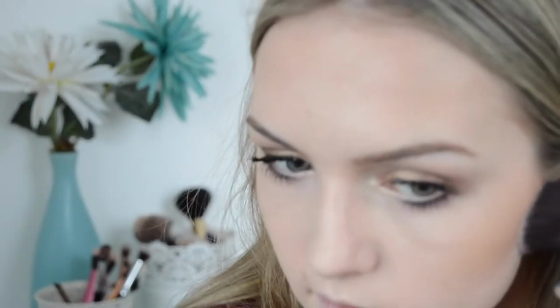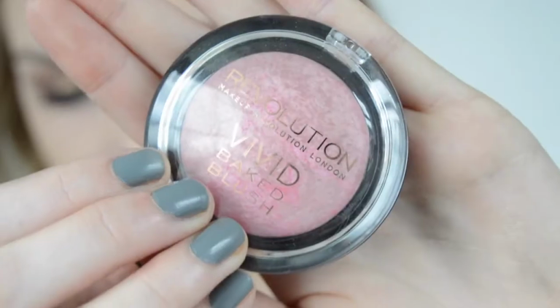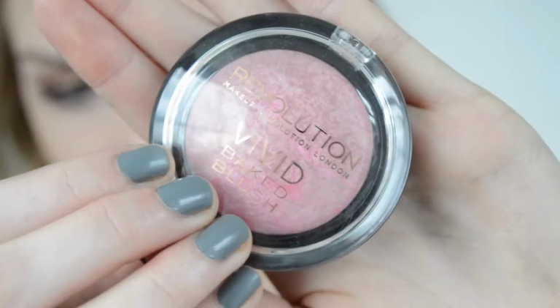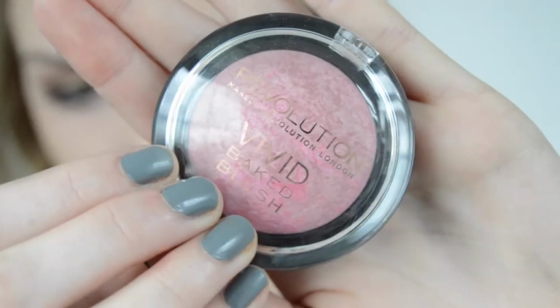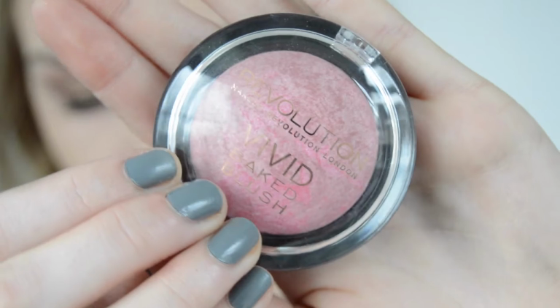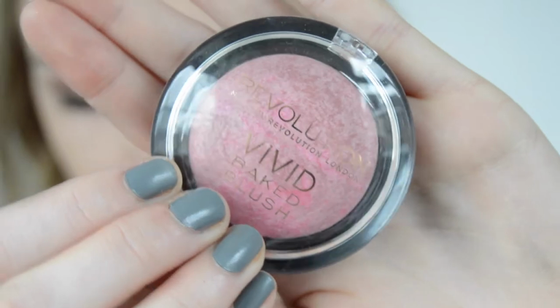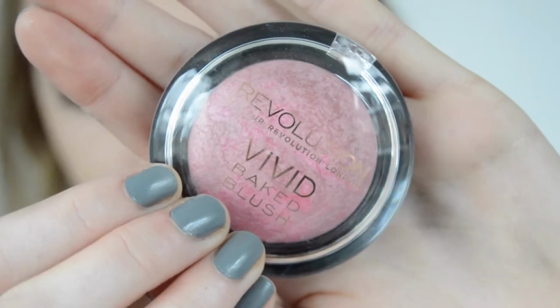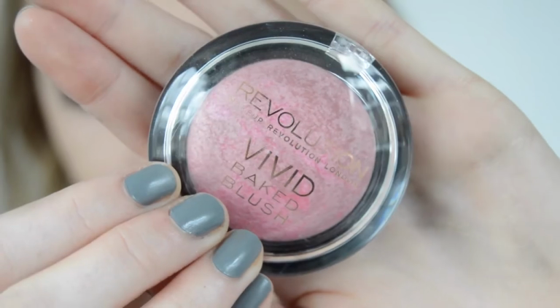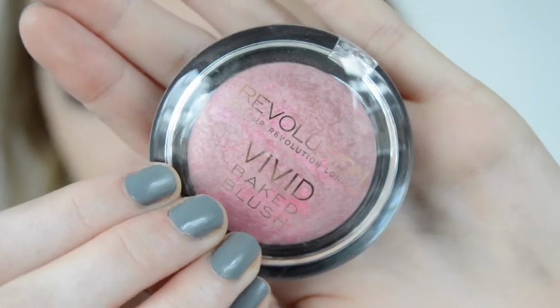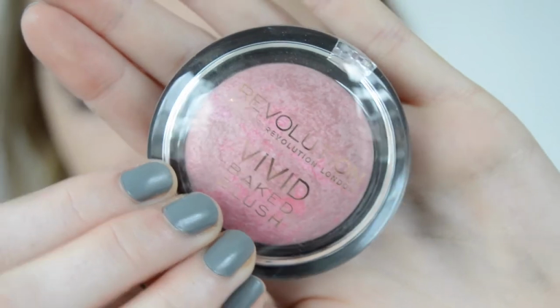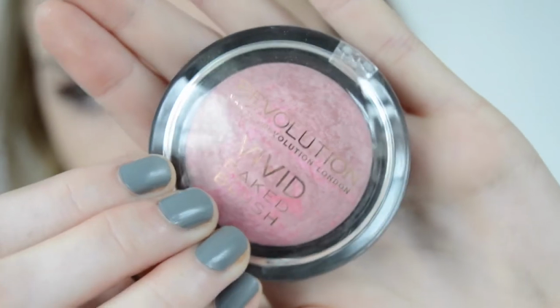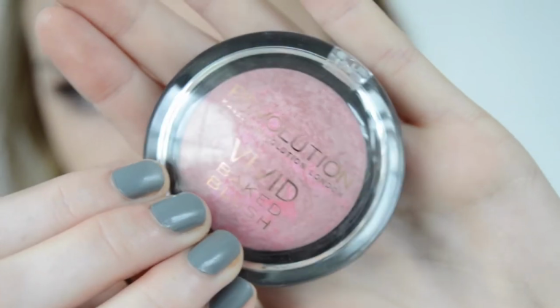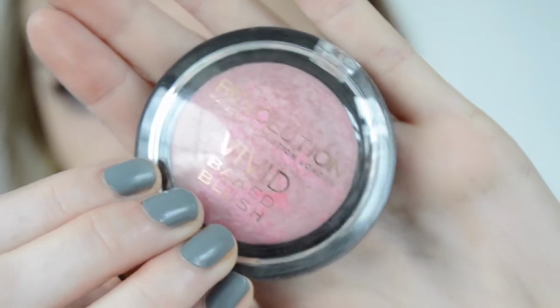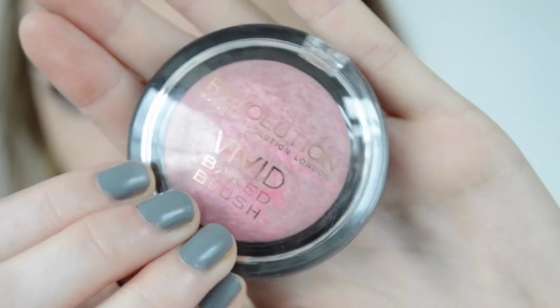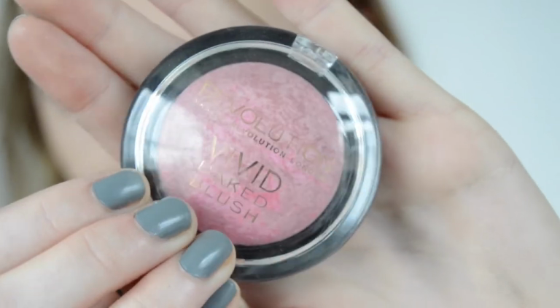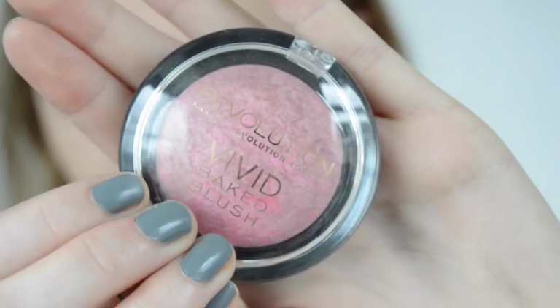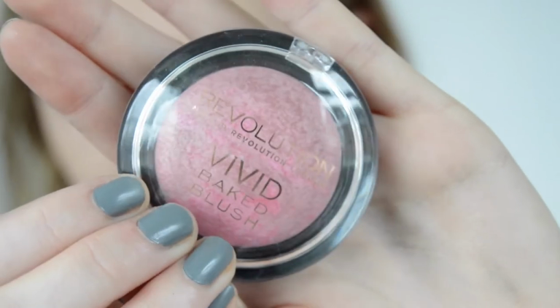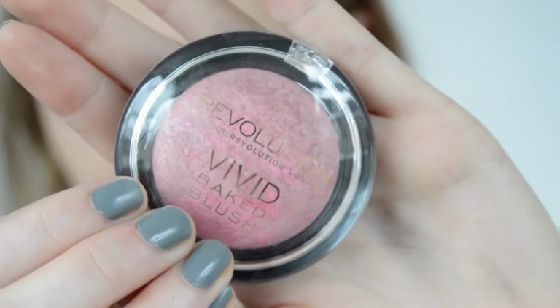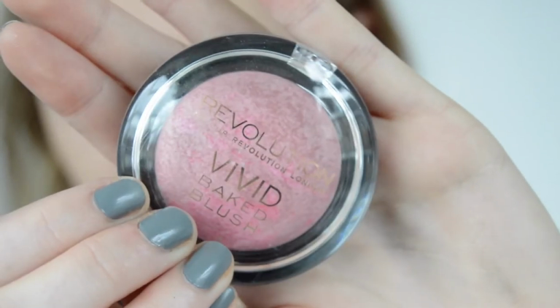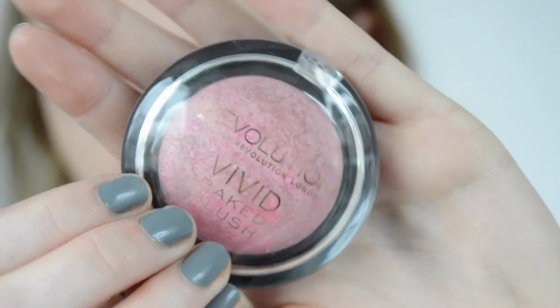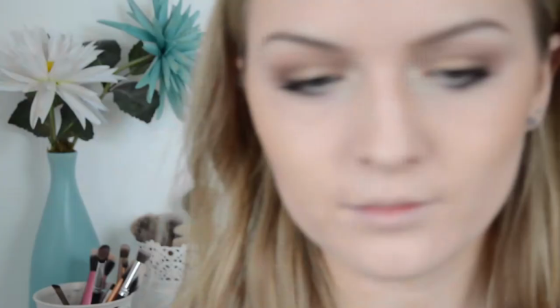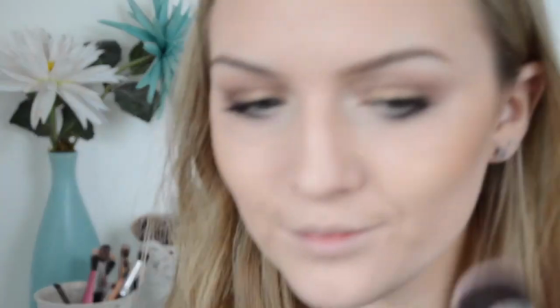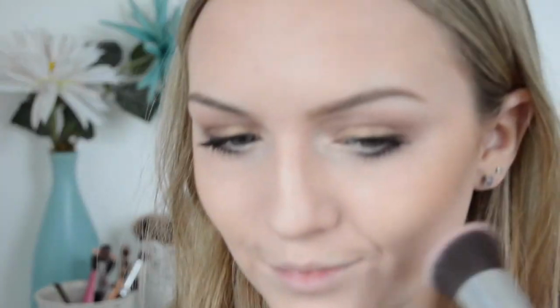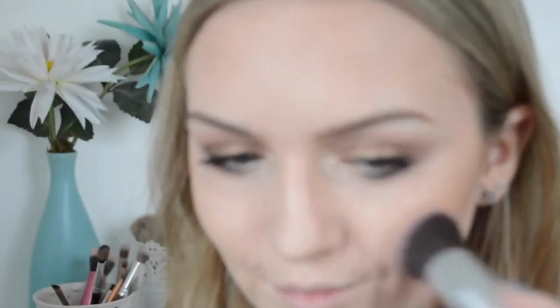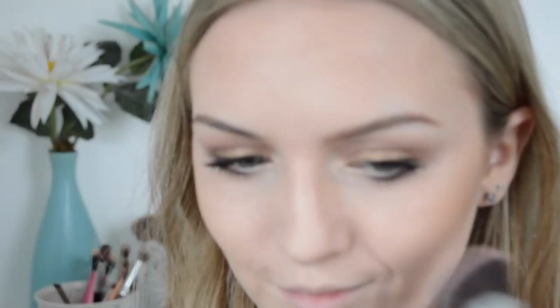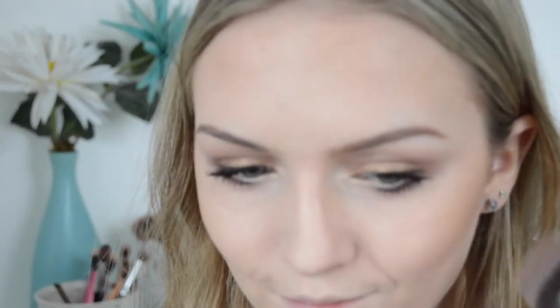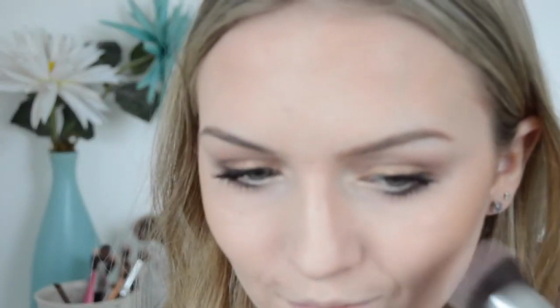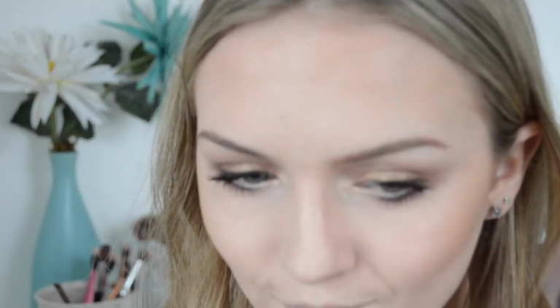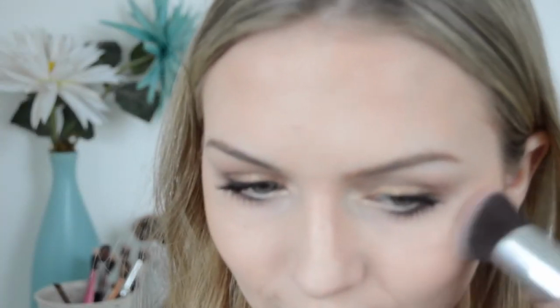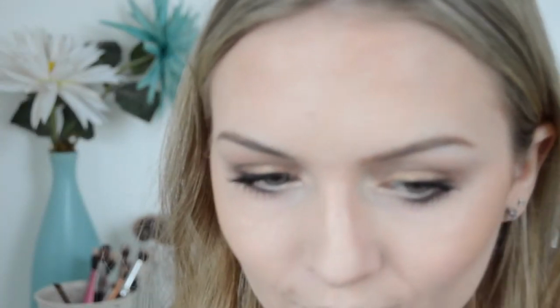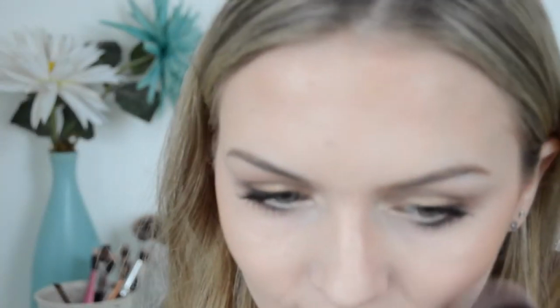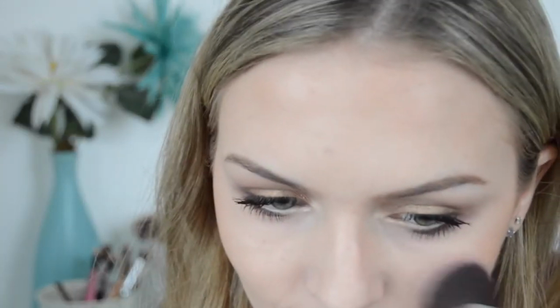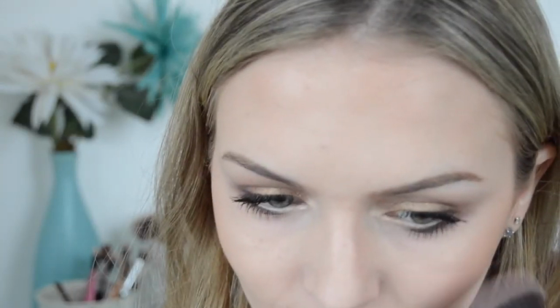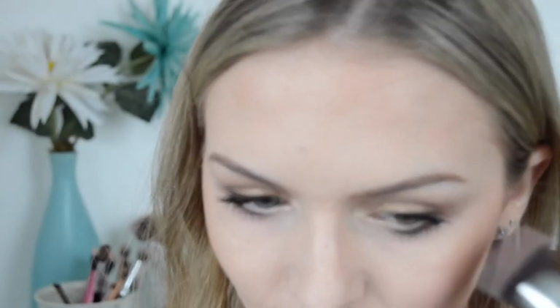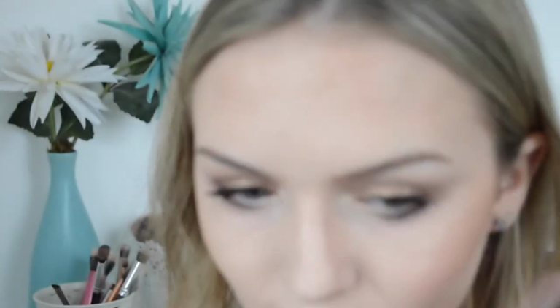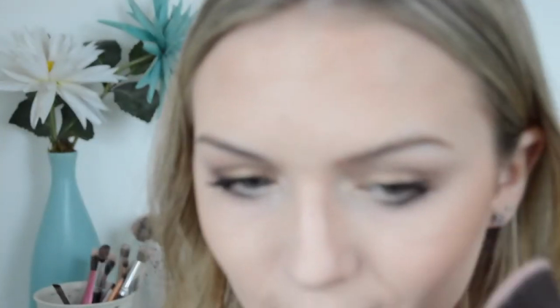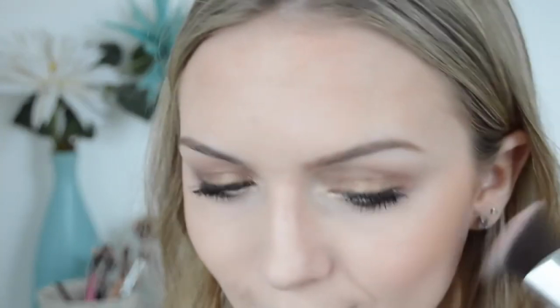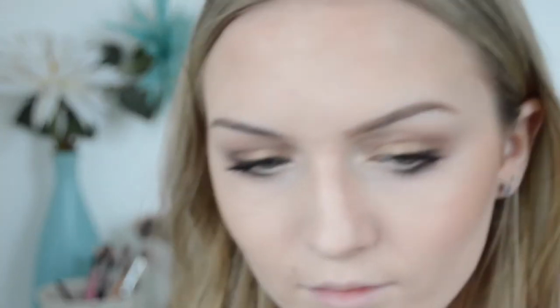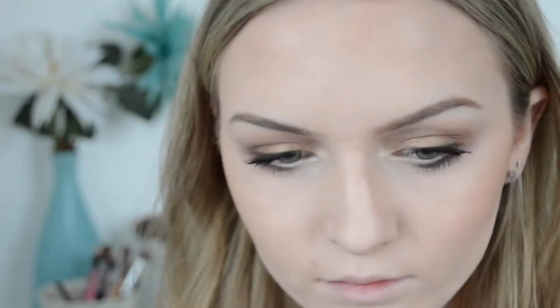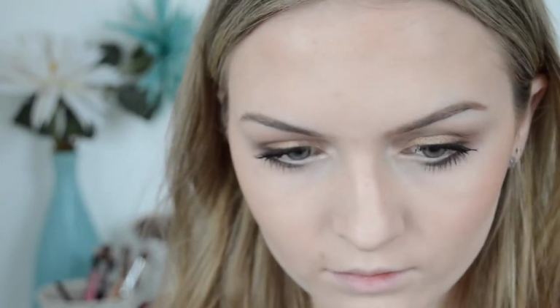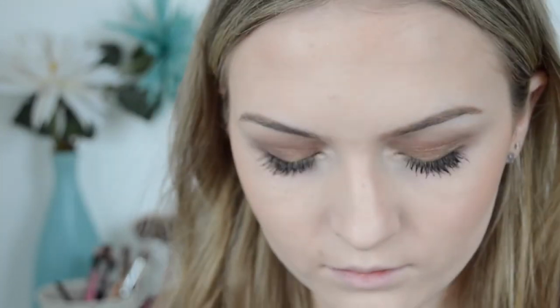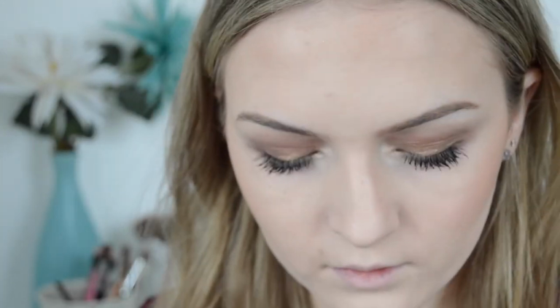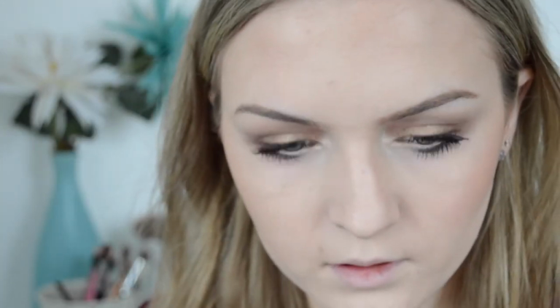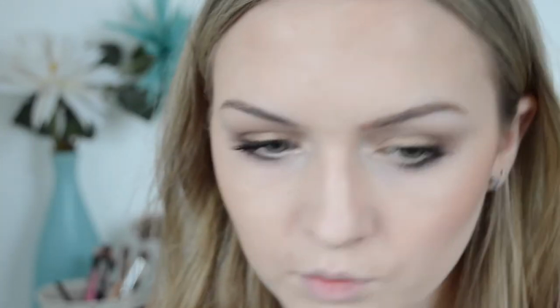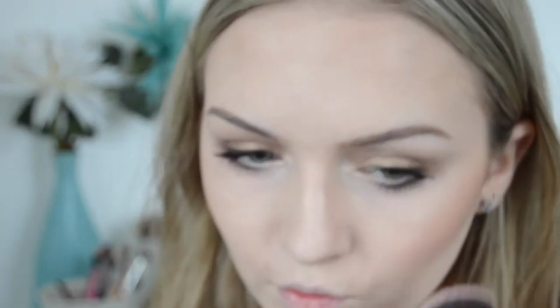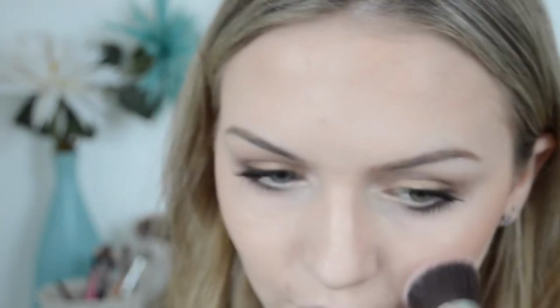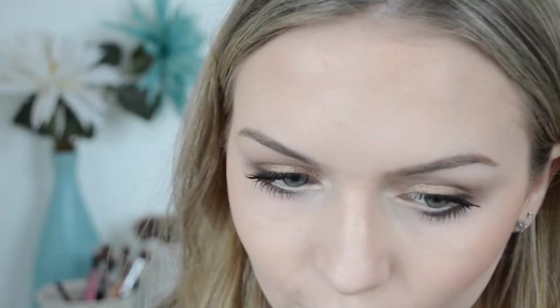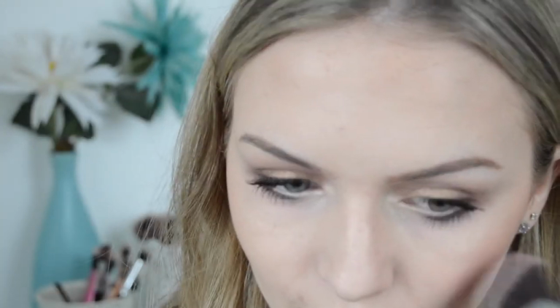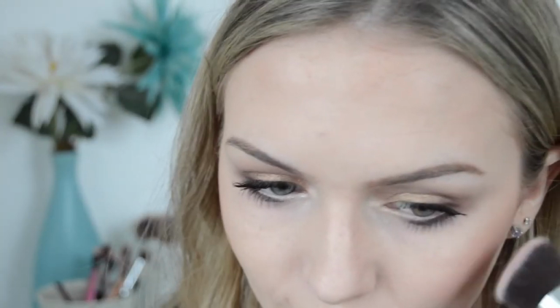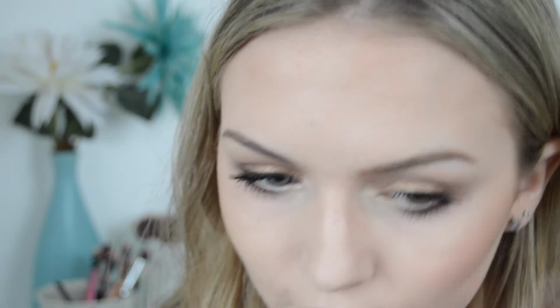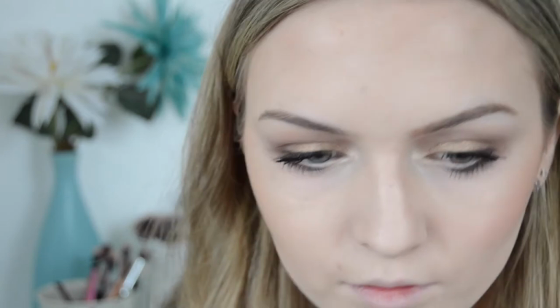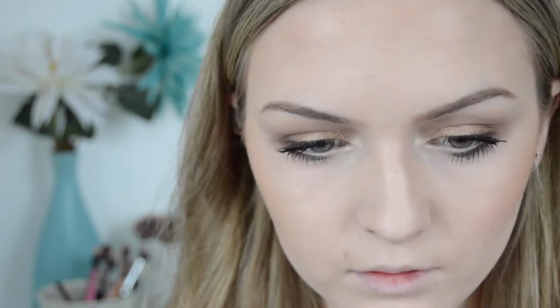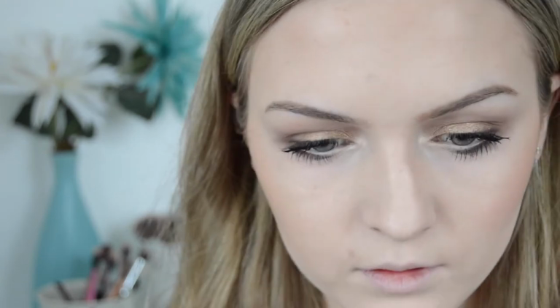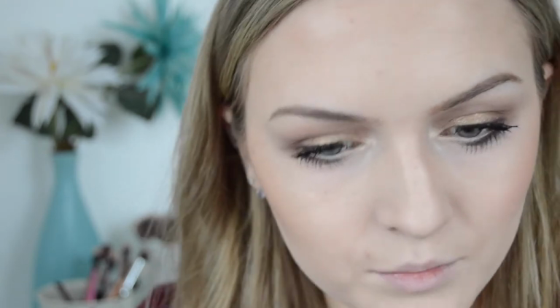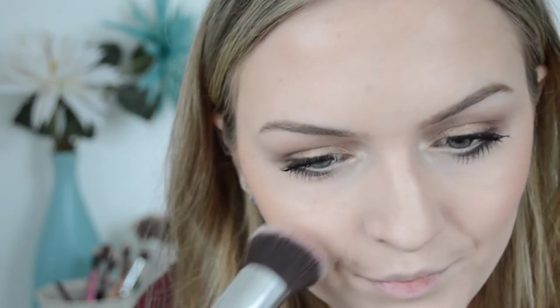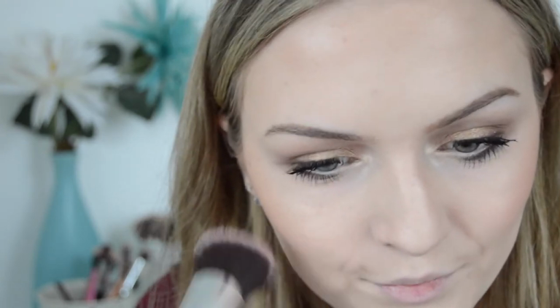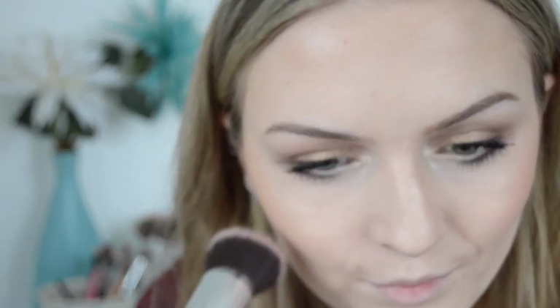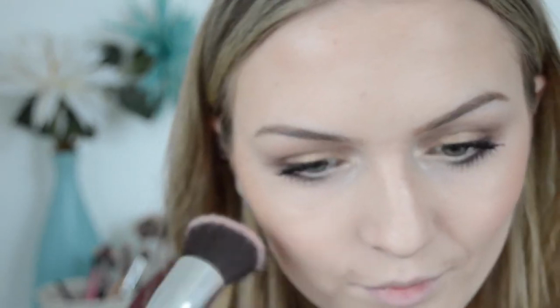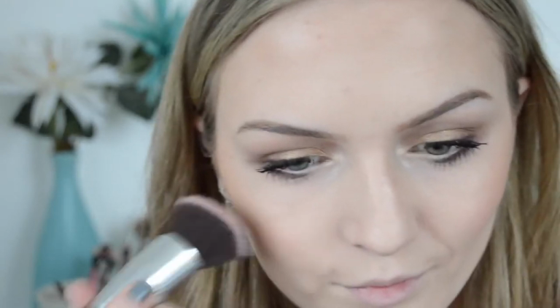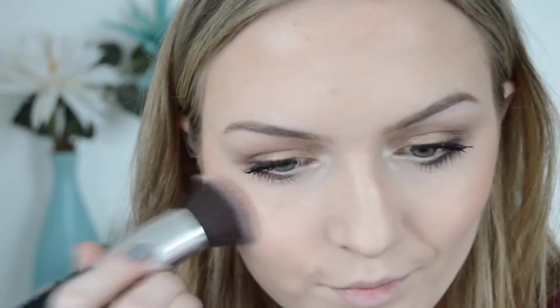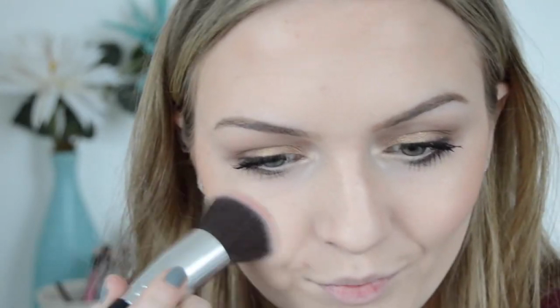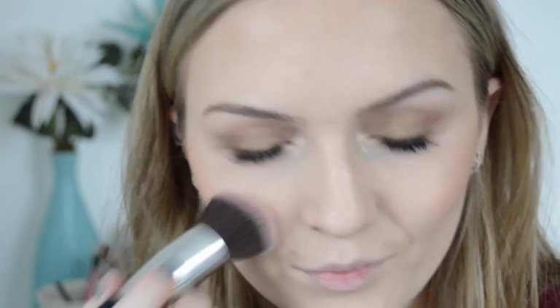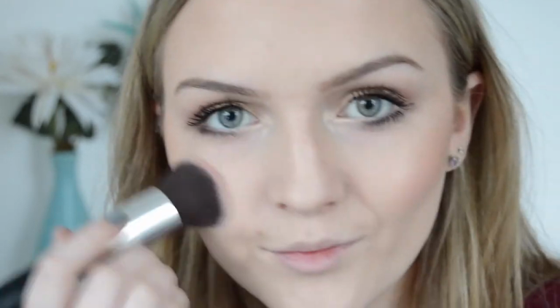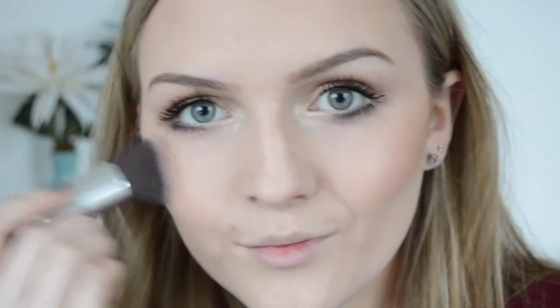Then I'll be using the Makeup Revolution Baked Blush in the shade All I Think About Is You and applying this to the apples of my cheeks.